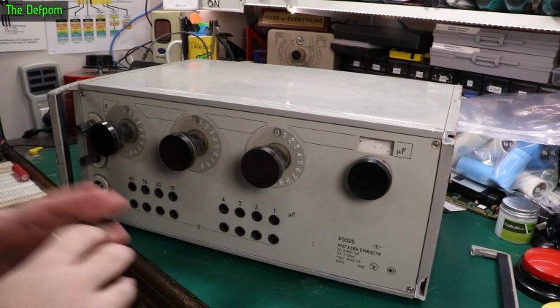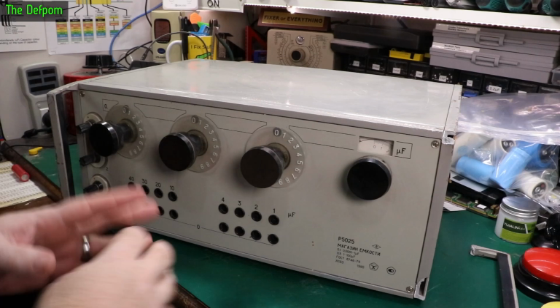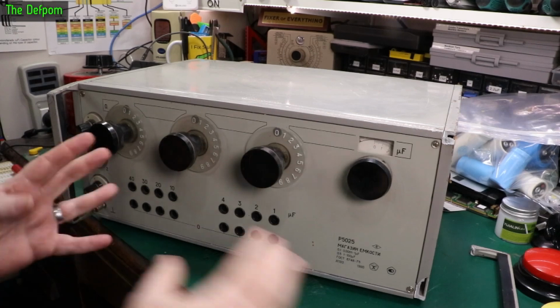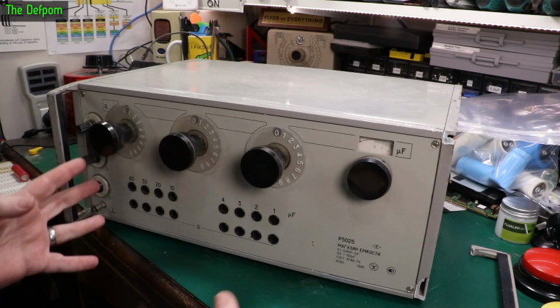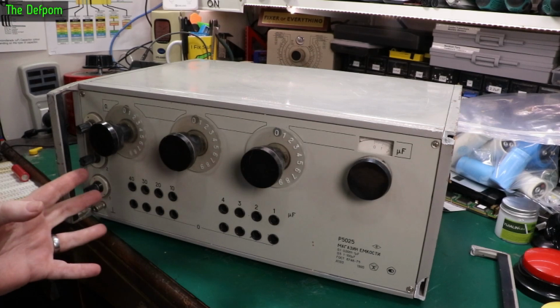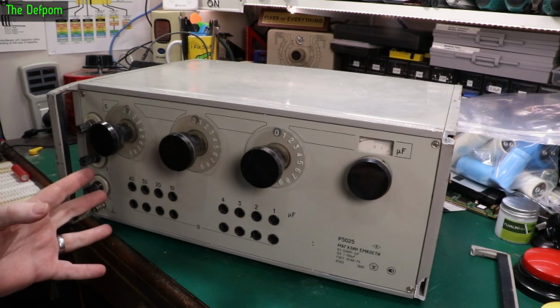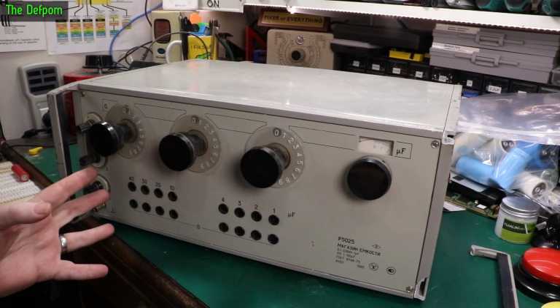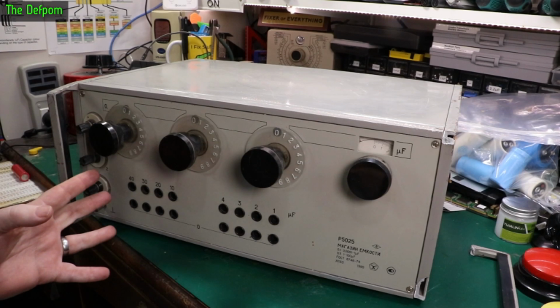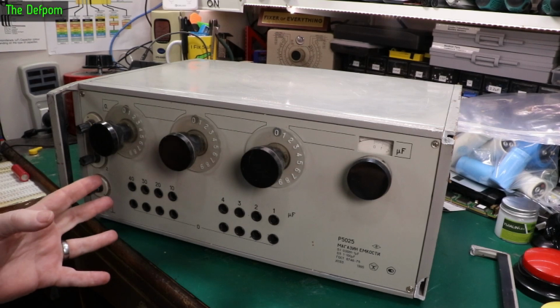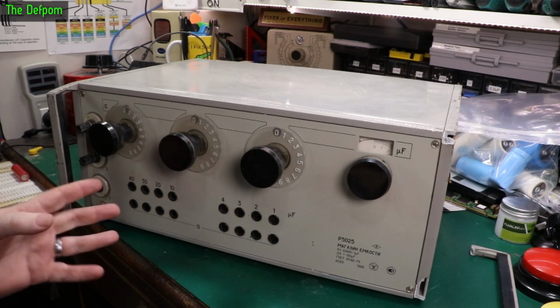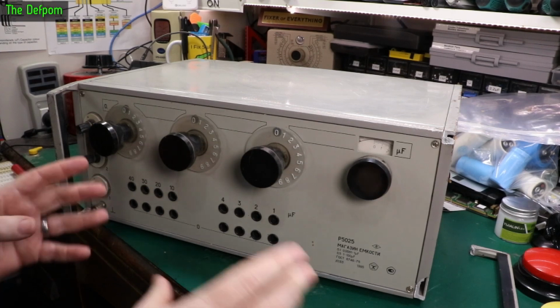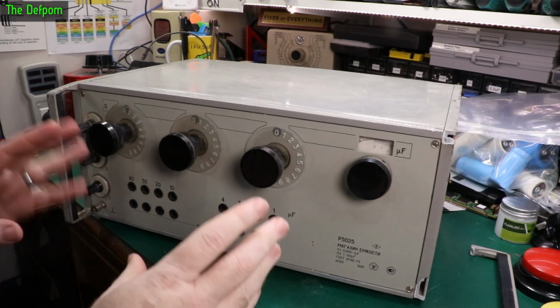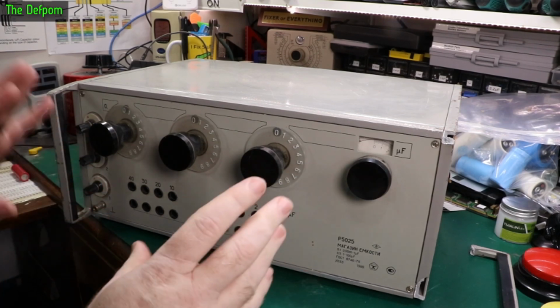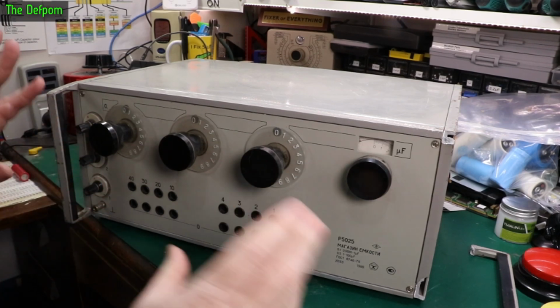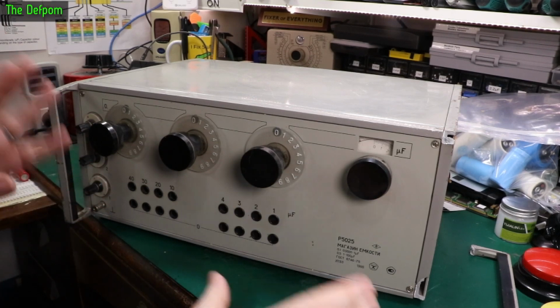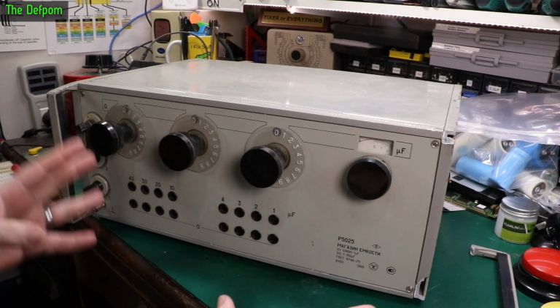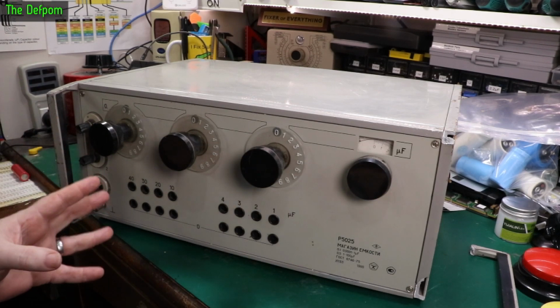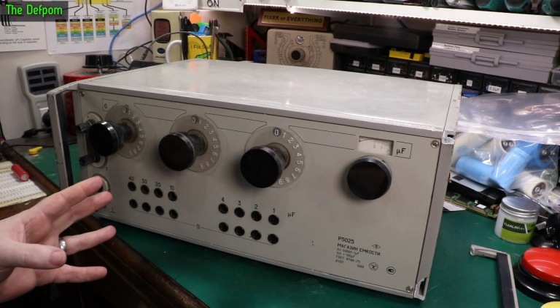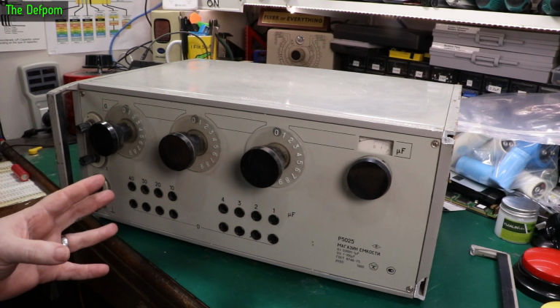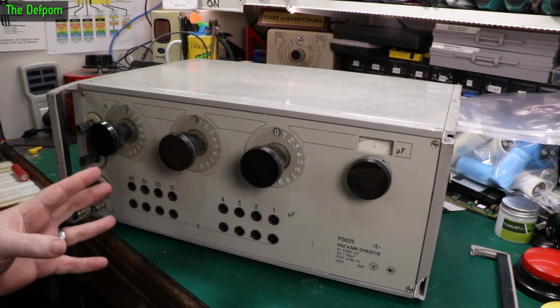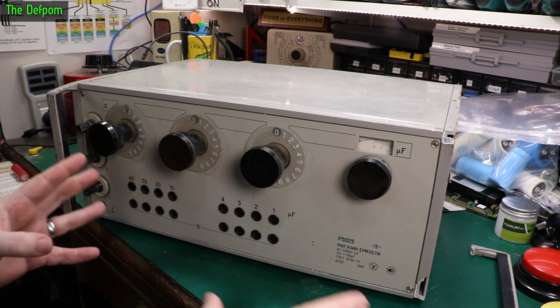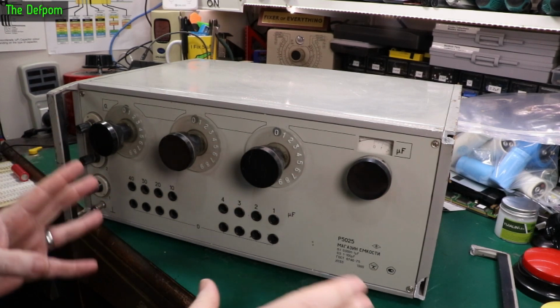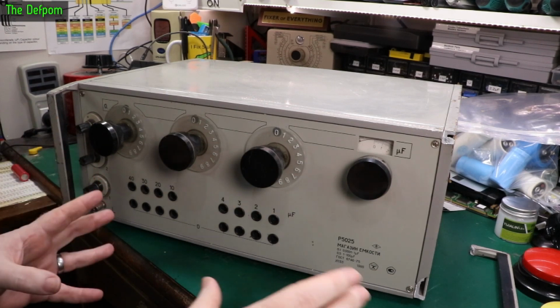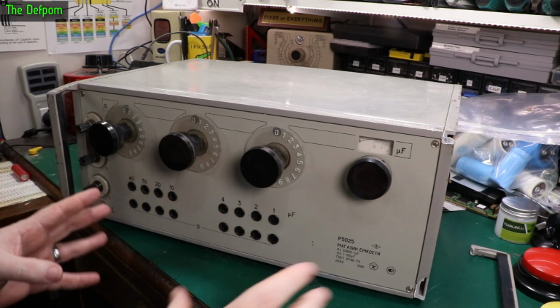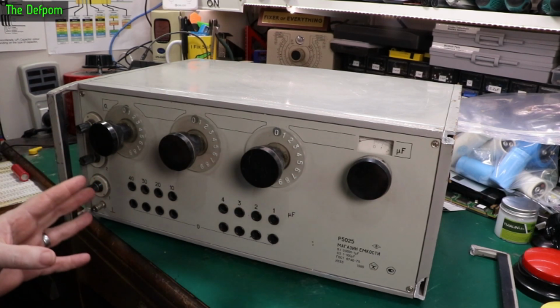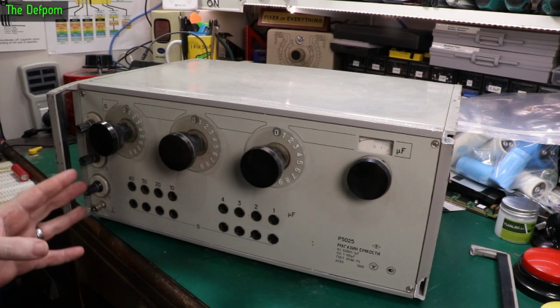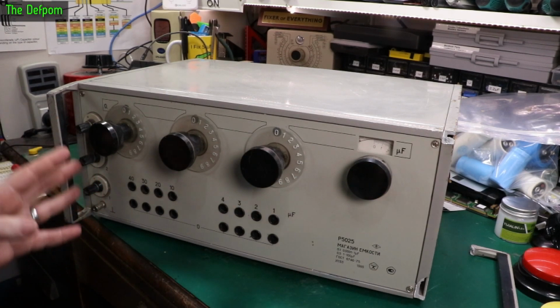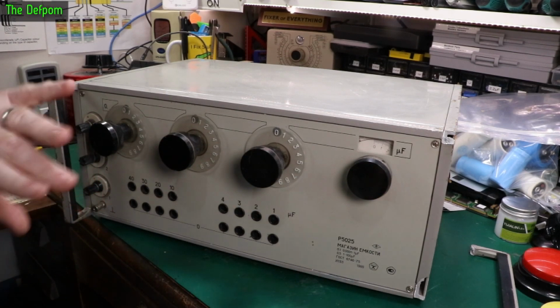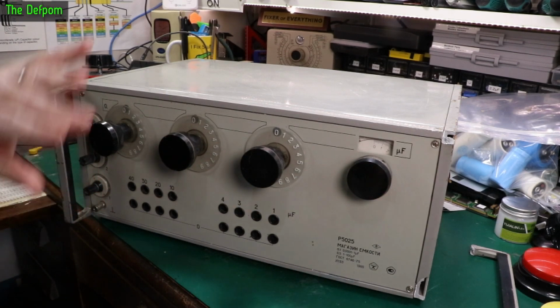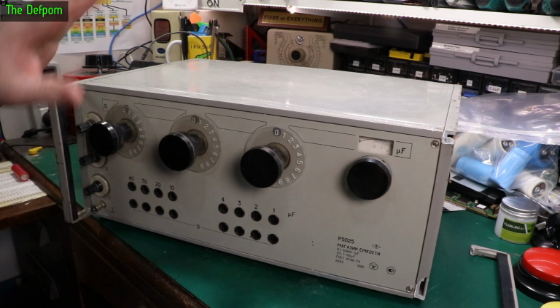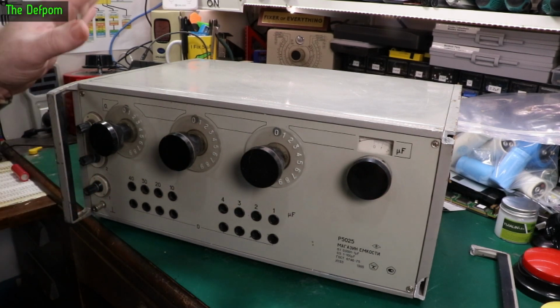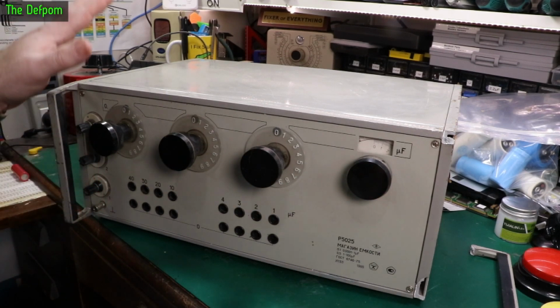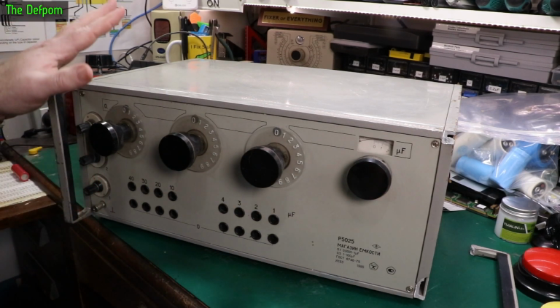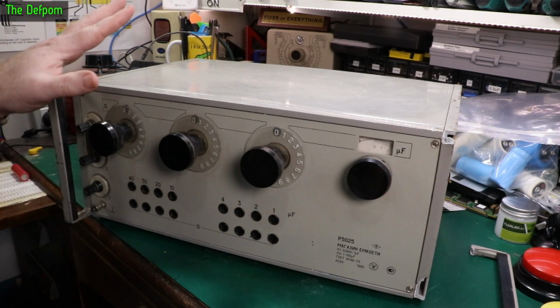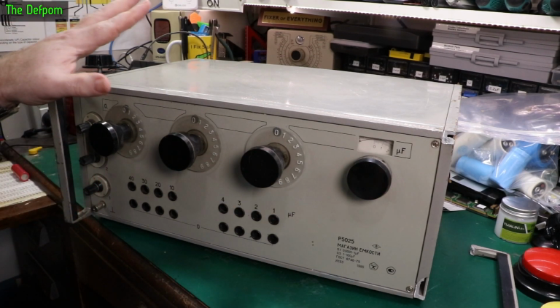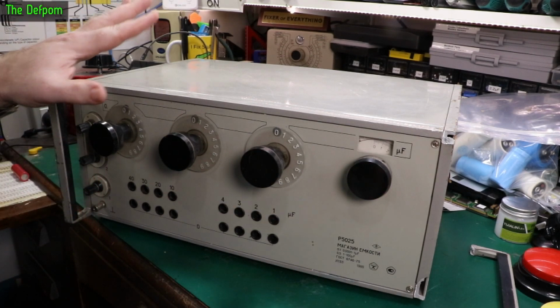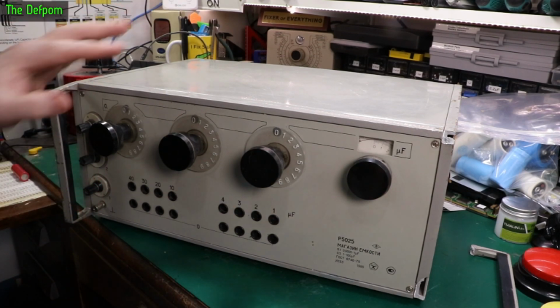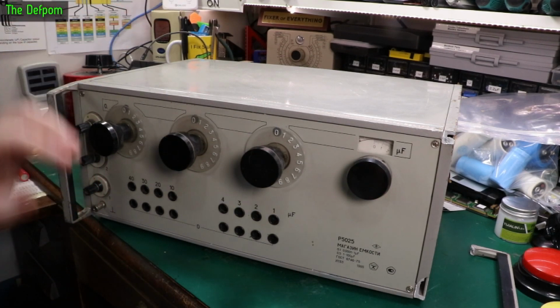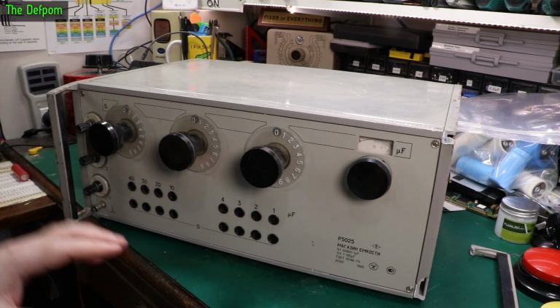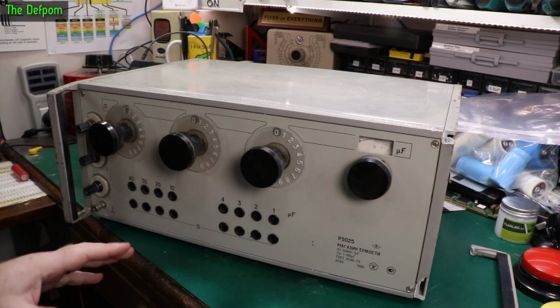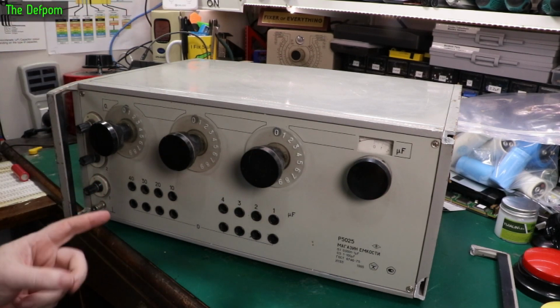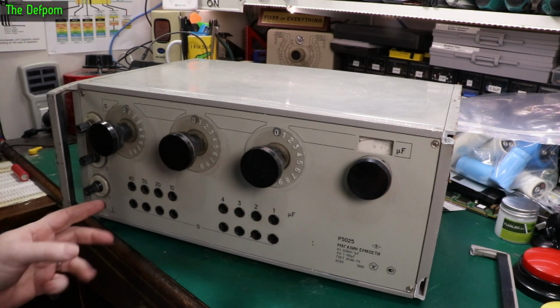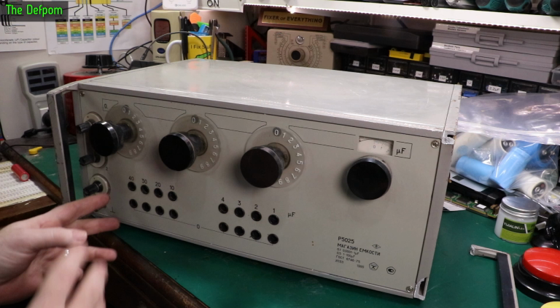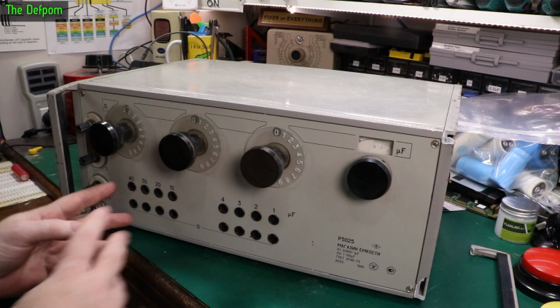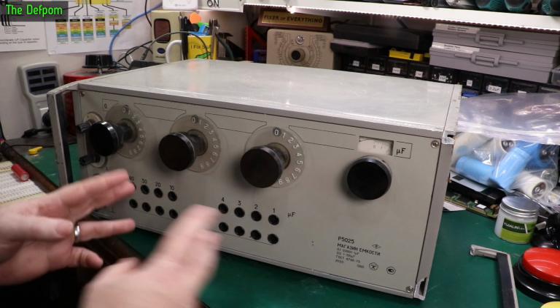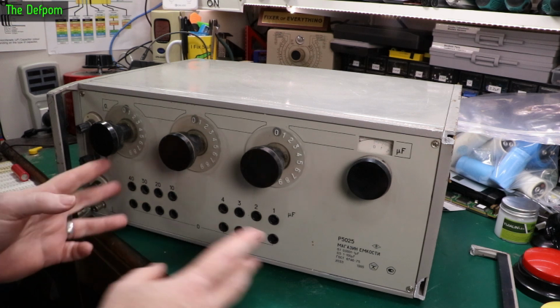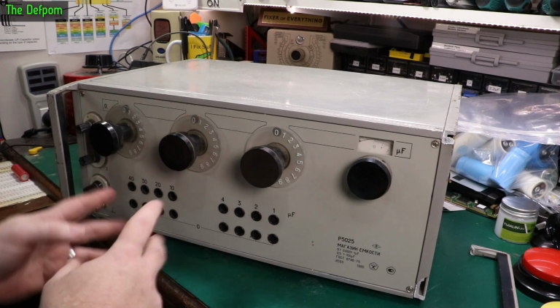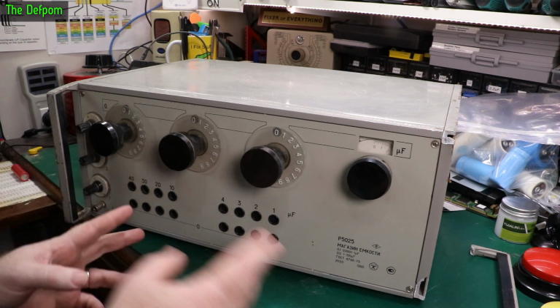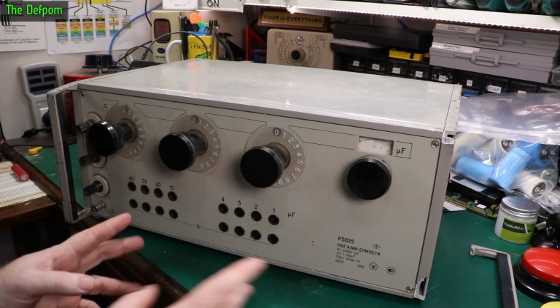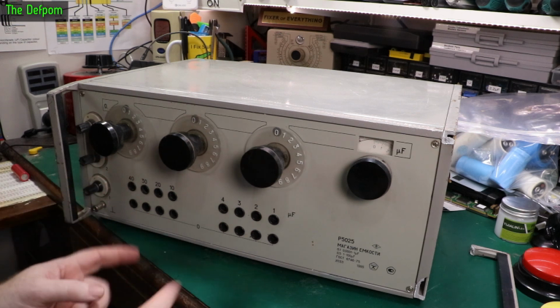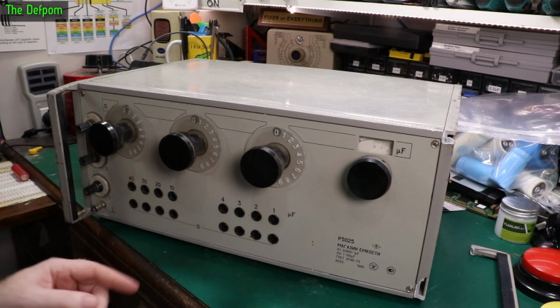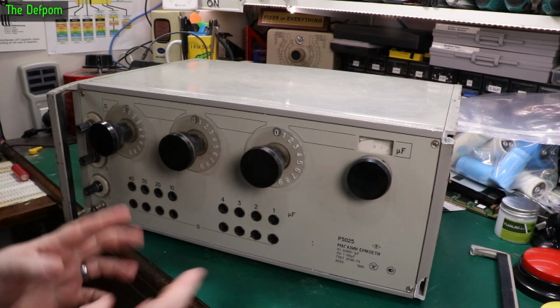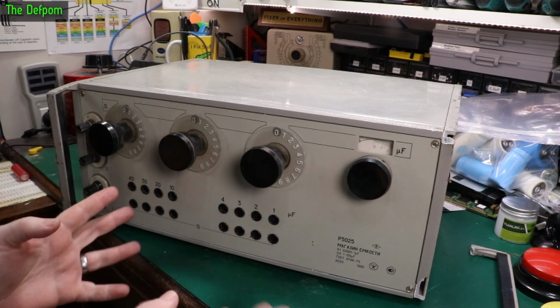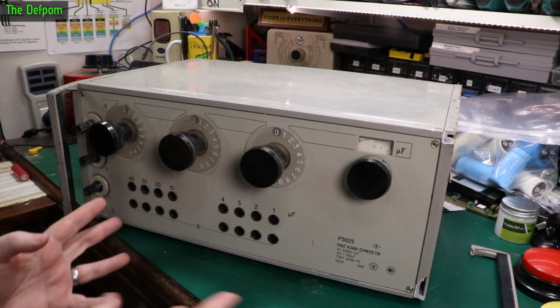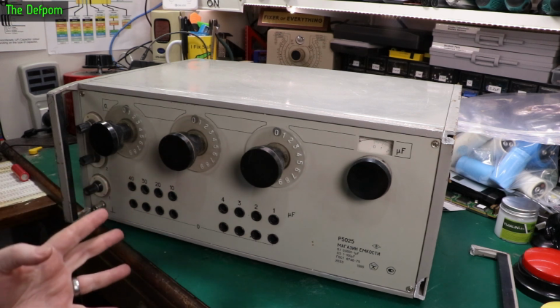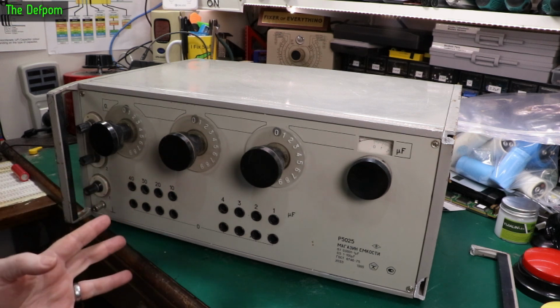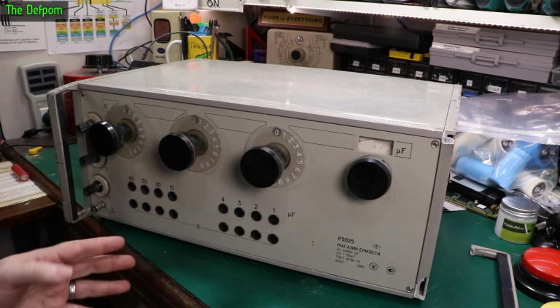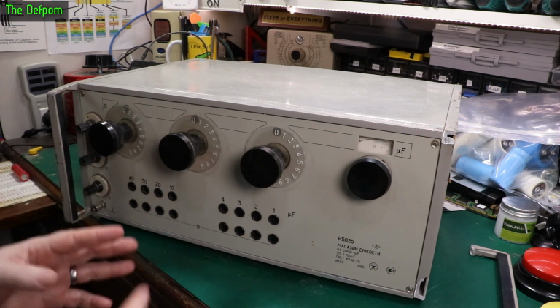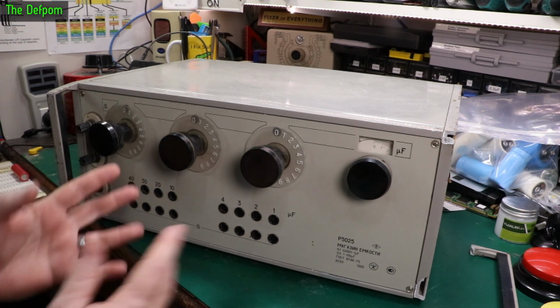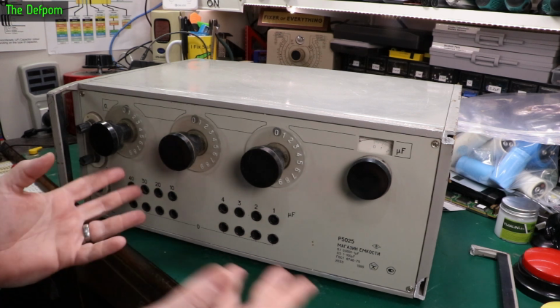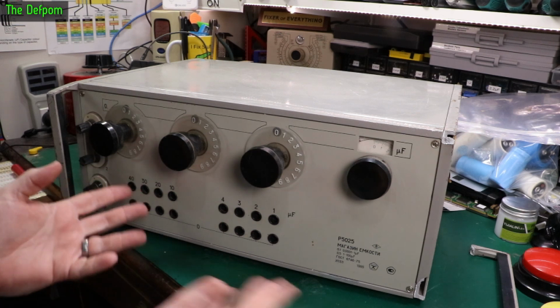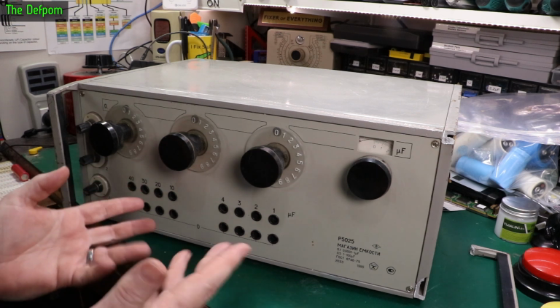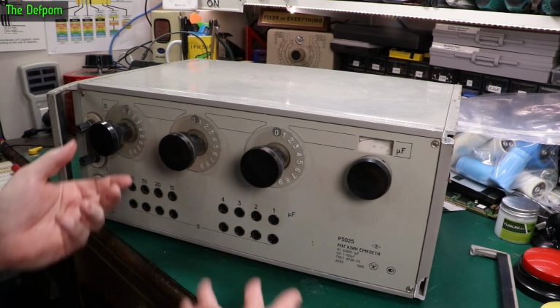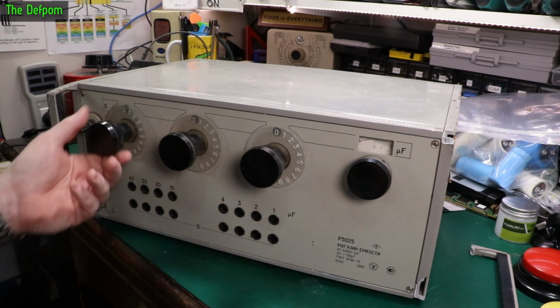So today I'm going to look at this thing. Now I showed this previously in a mailbag many months ago. I did some basic testing on it to prove that it did kind of work.